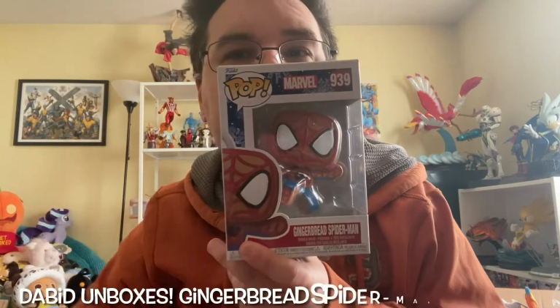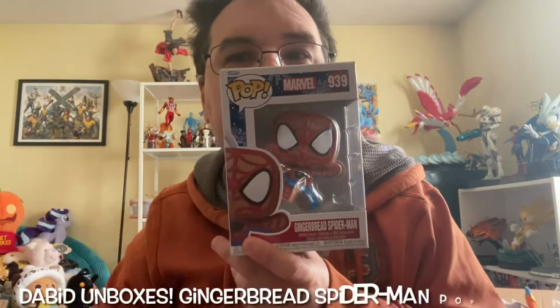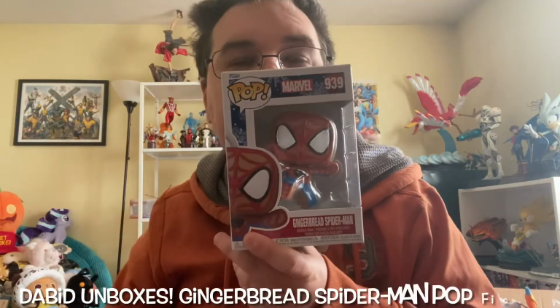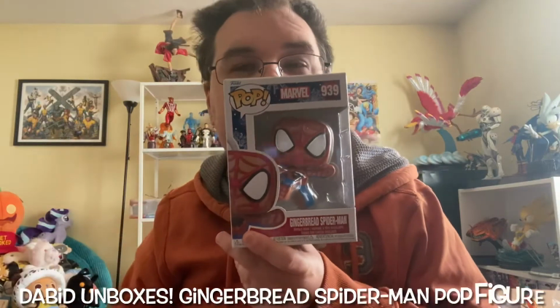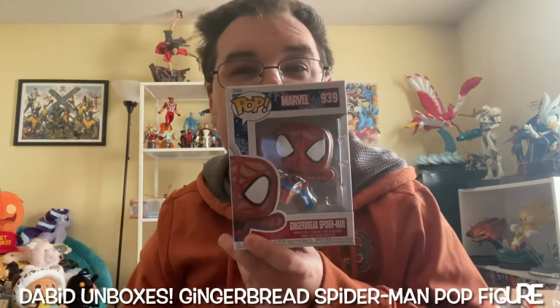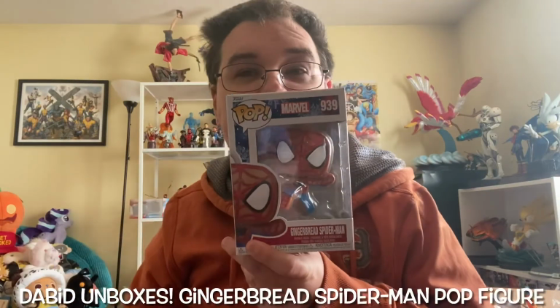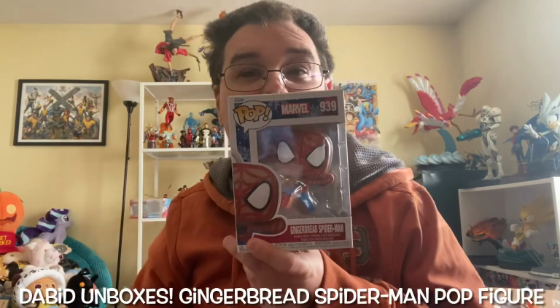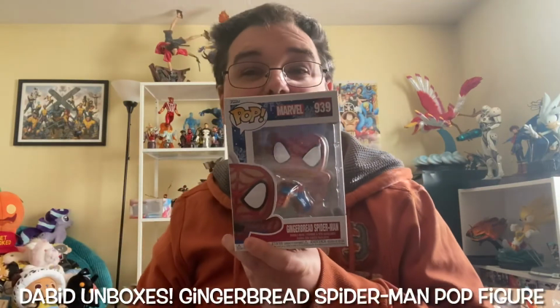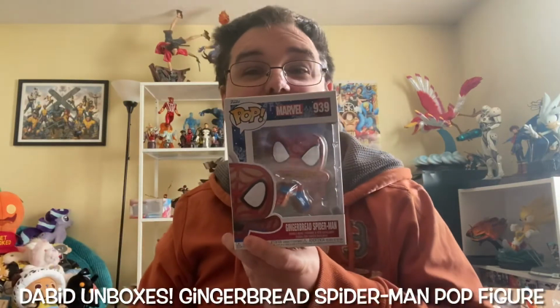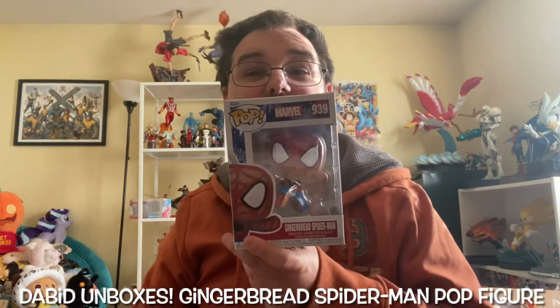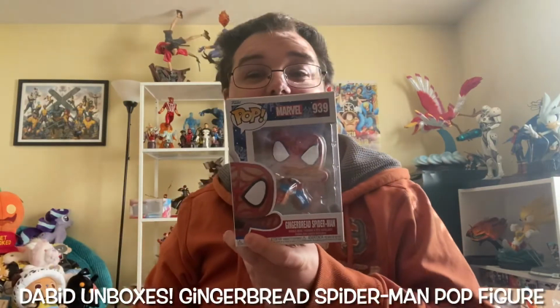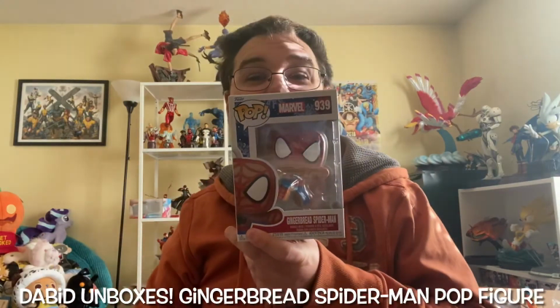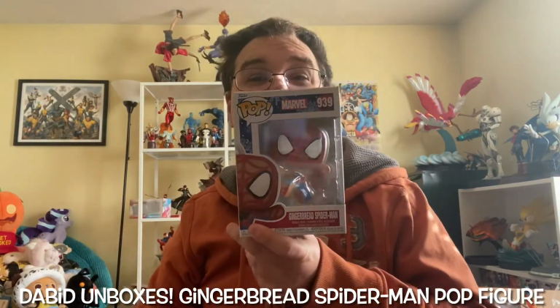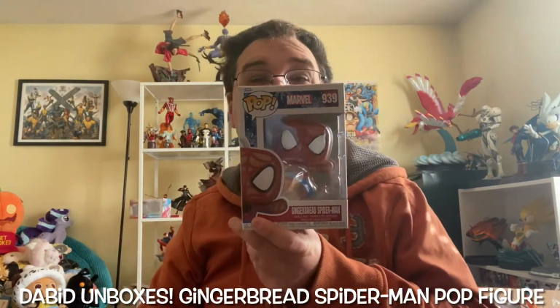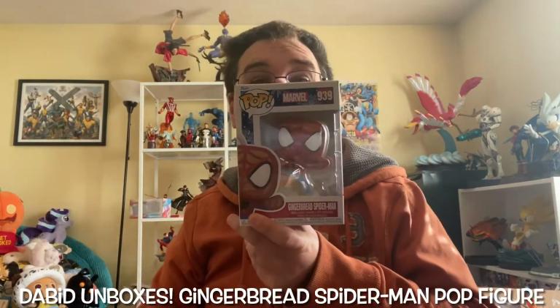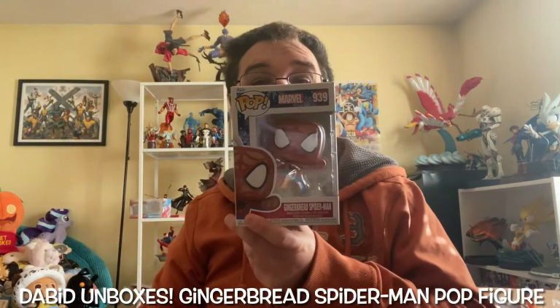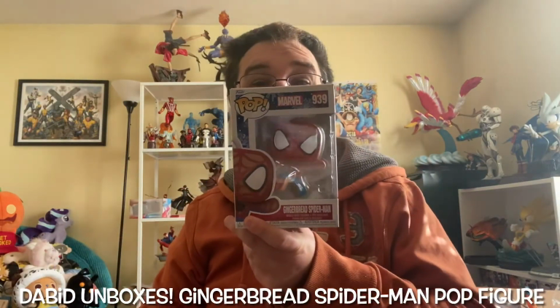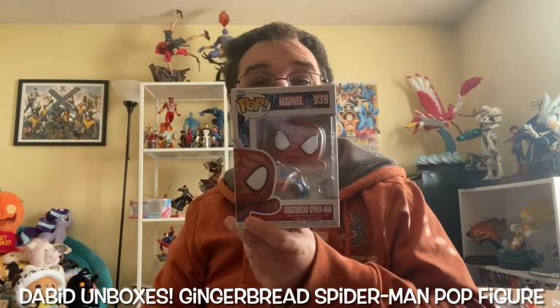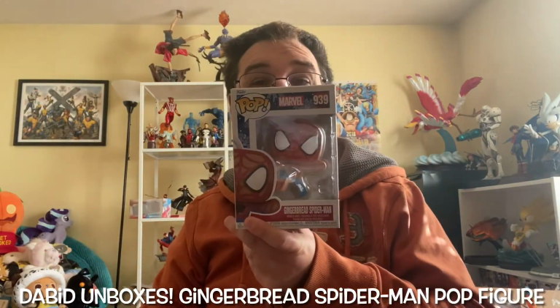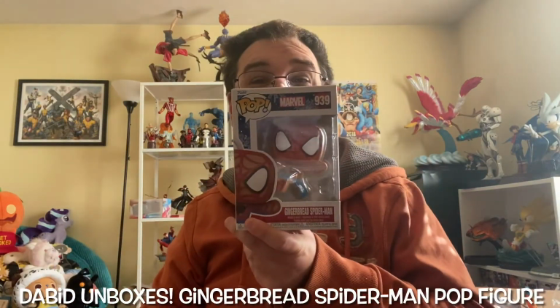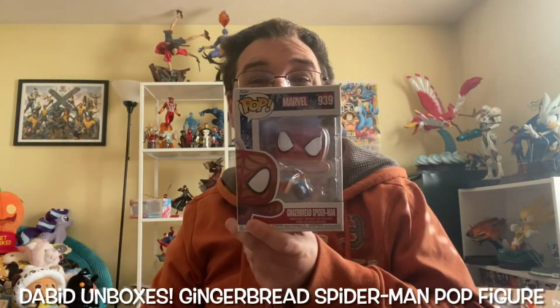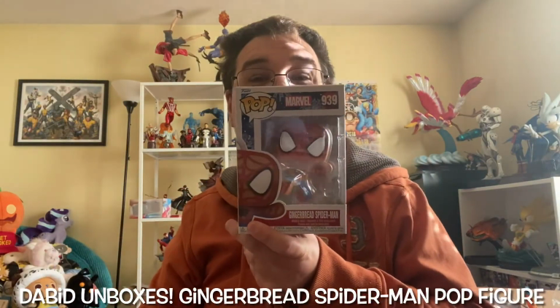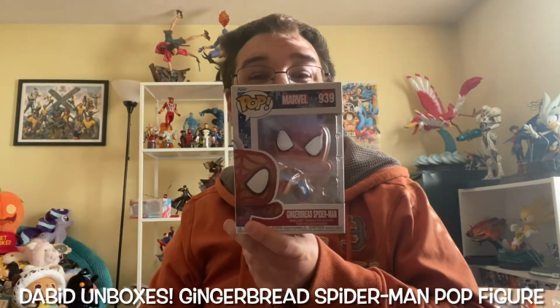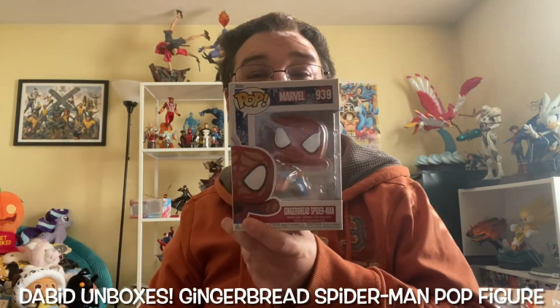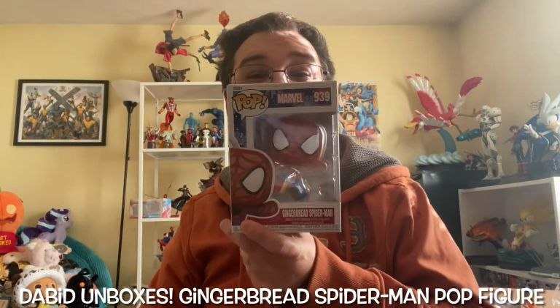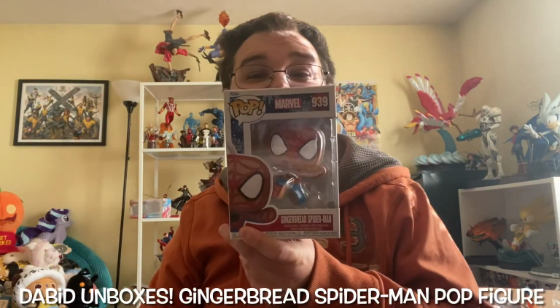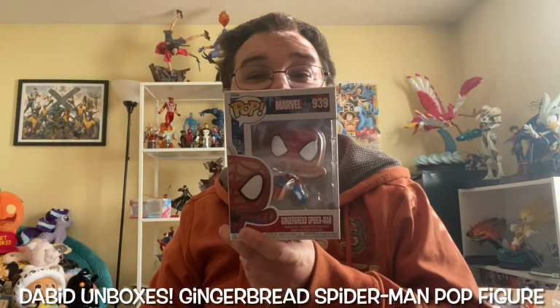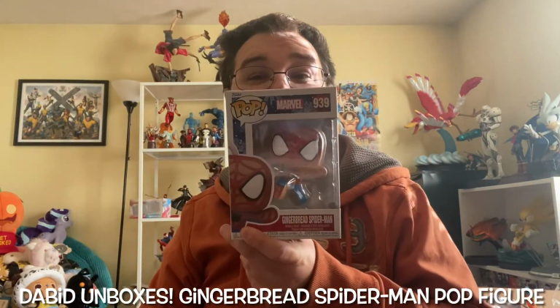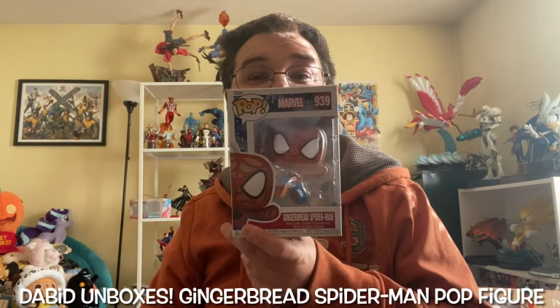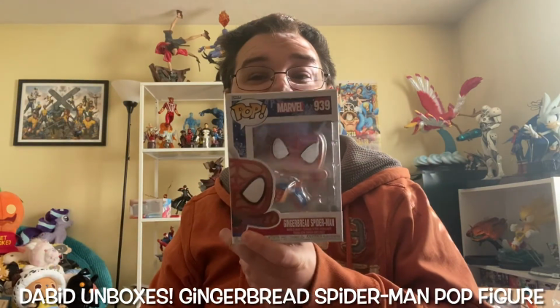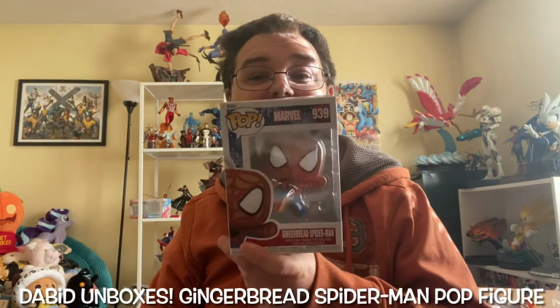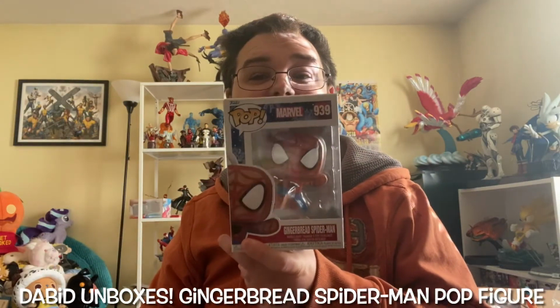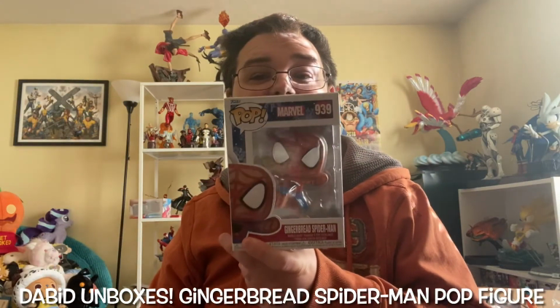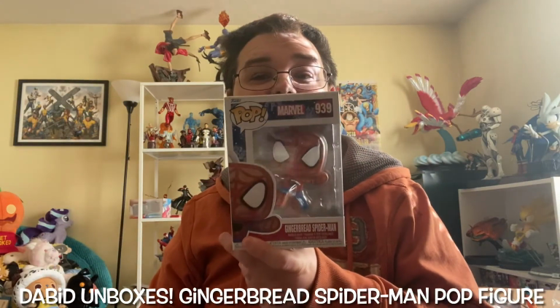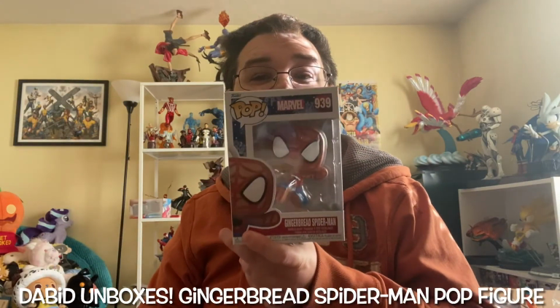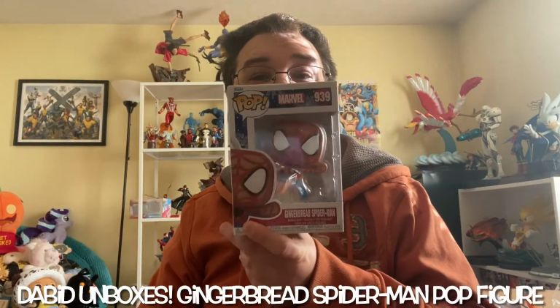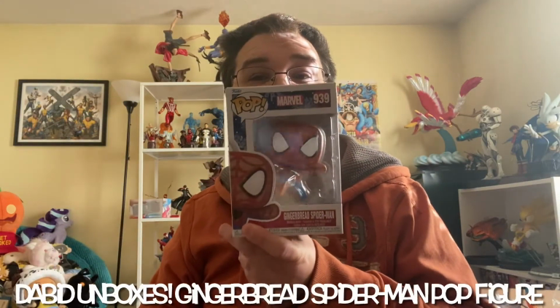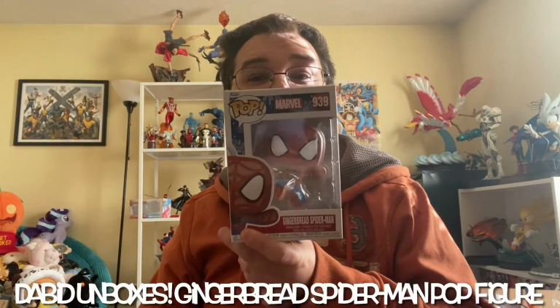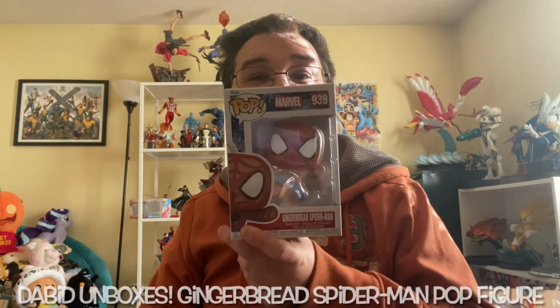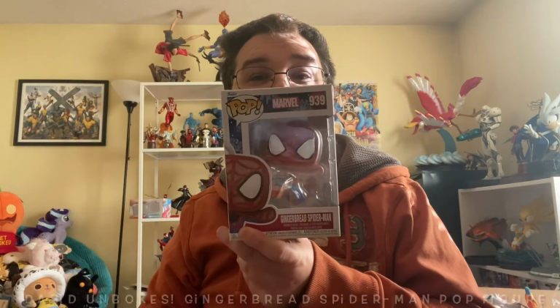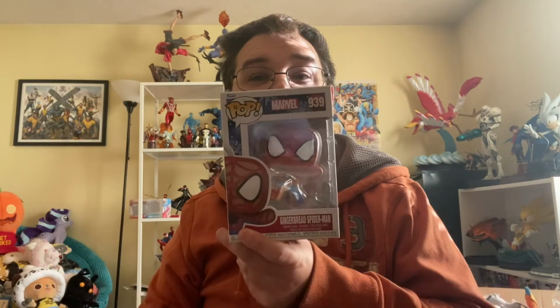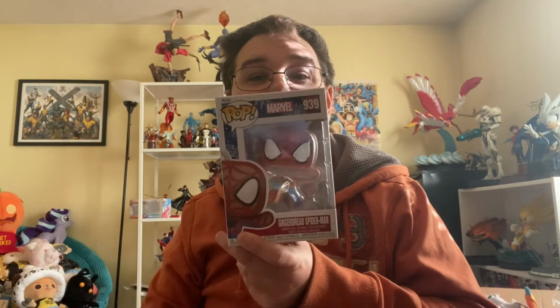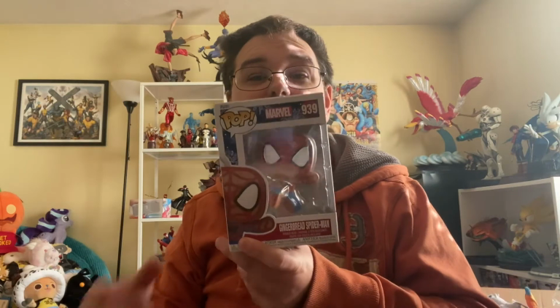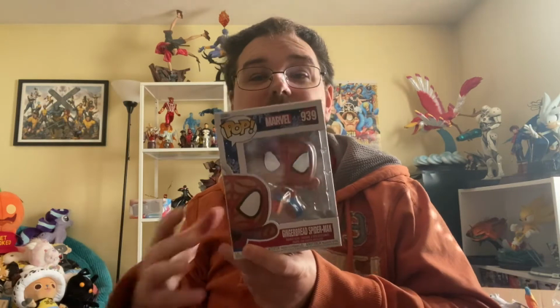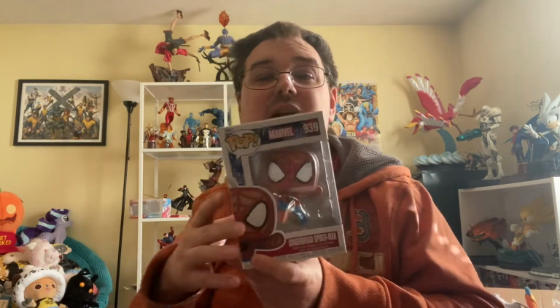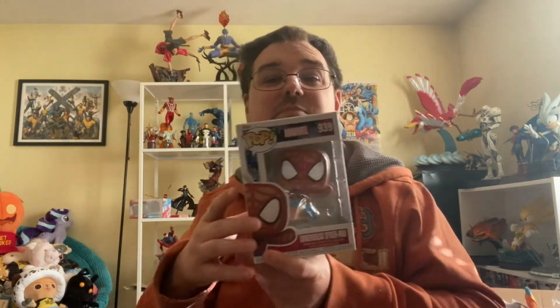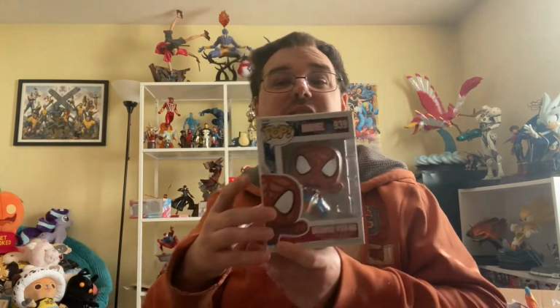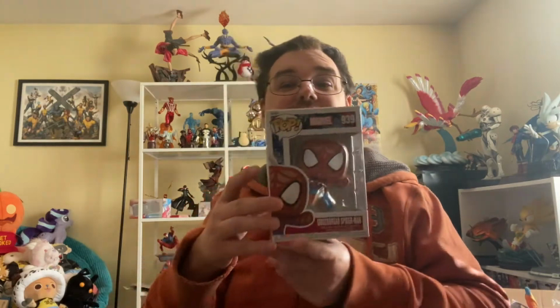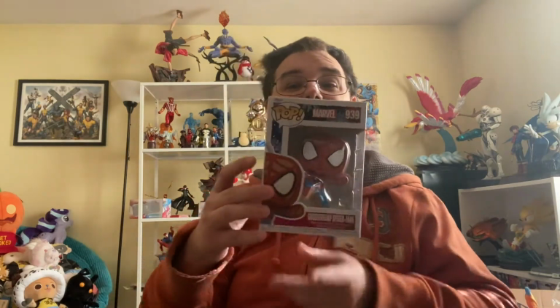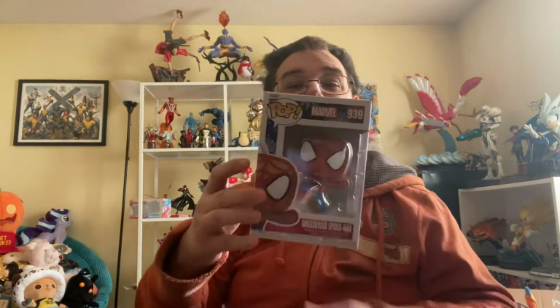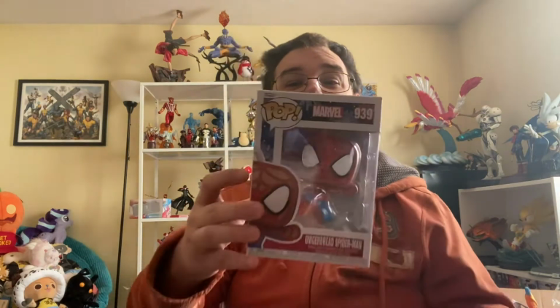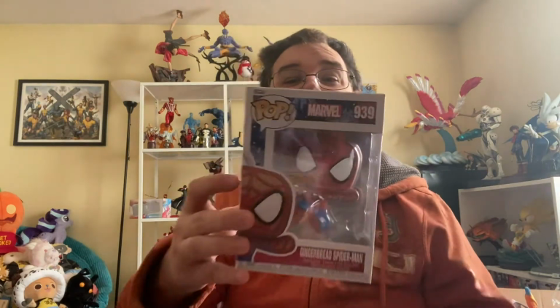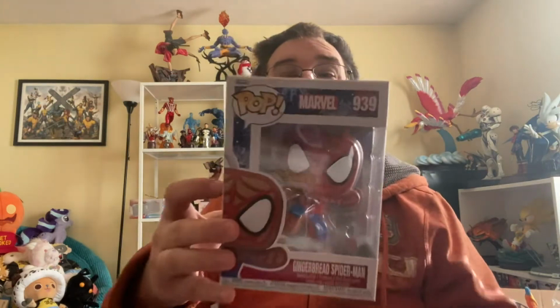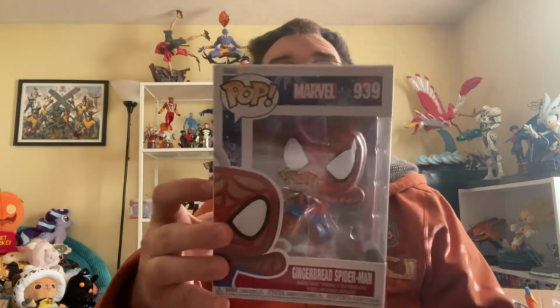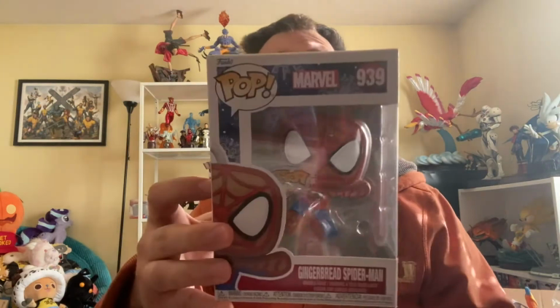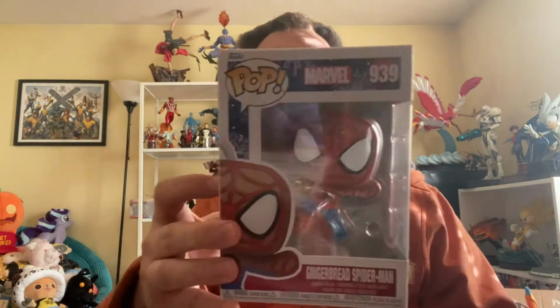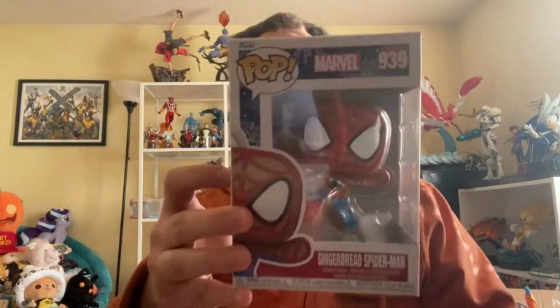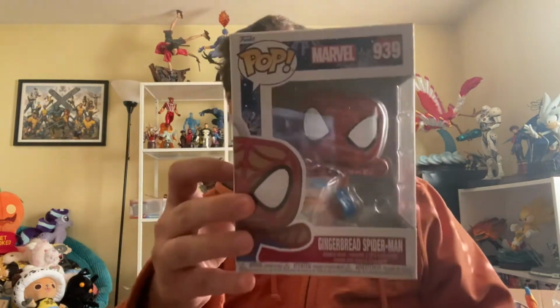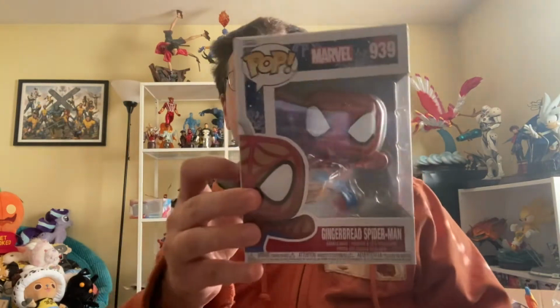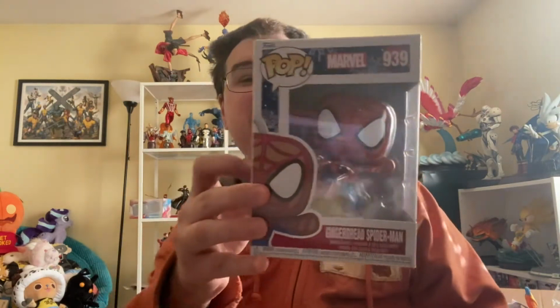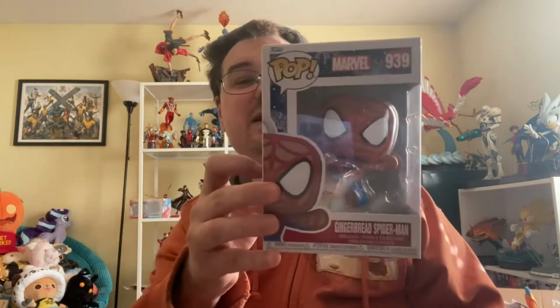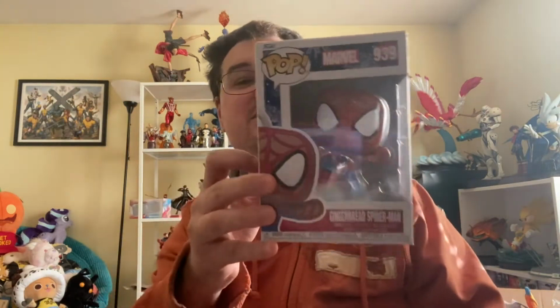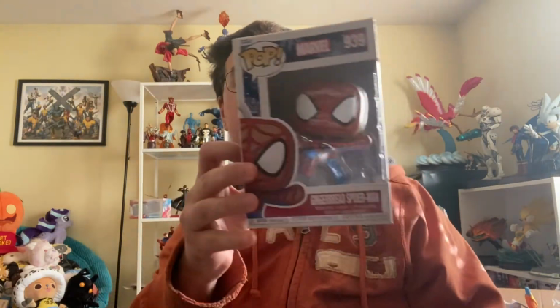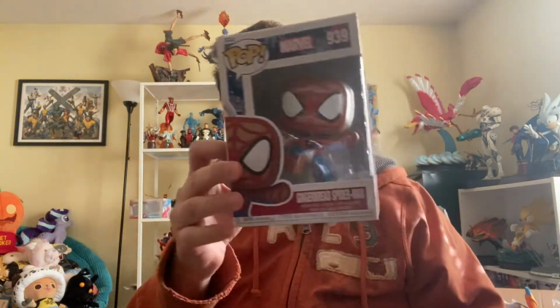Hey guys, welcome to another episode of The Beat Unboxes and as you can see, today I will be opening up this Funko Pop Spider-Man.